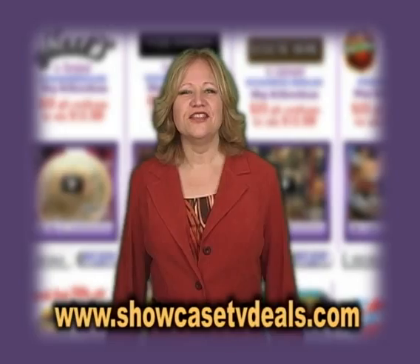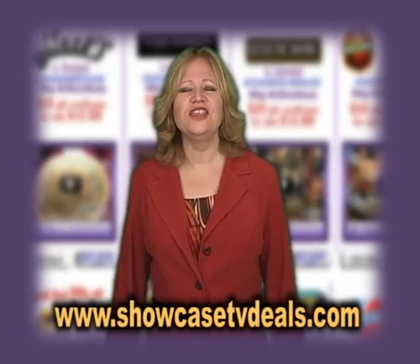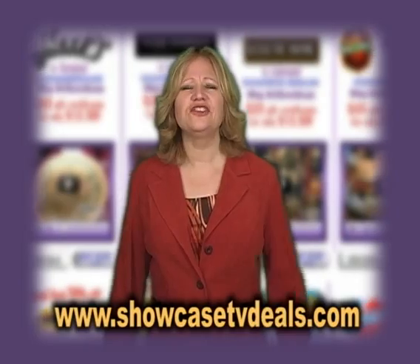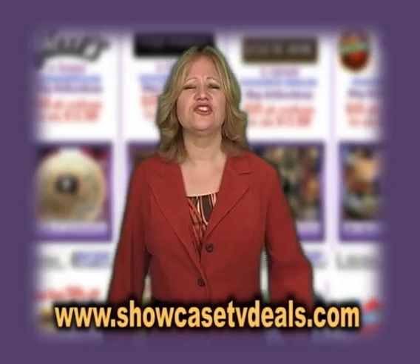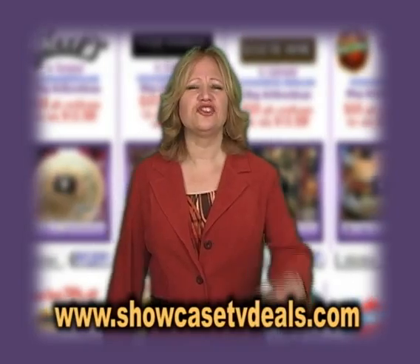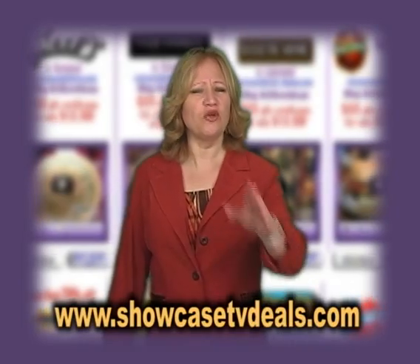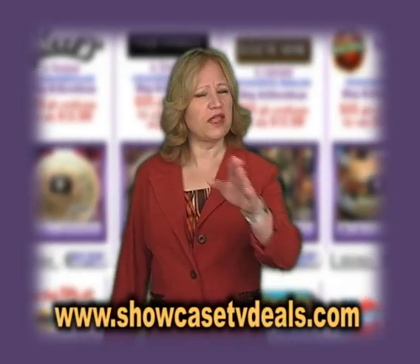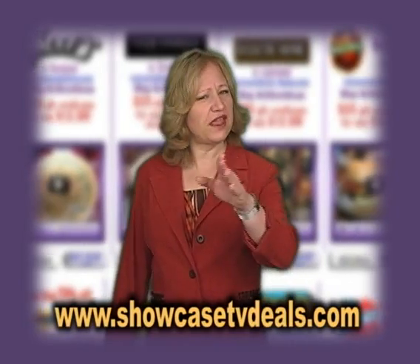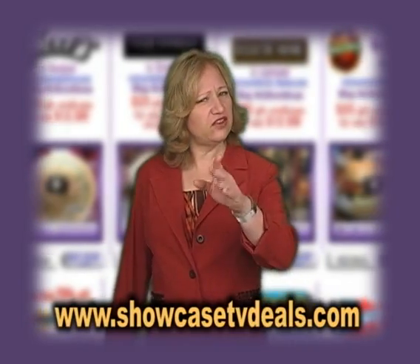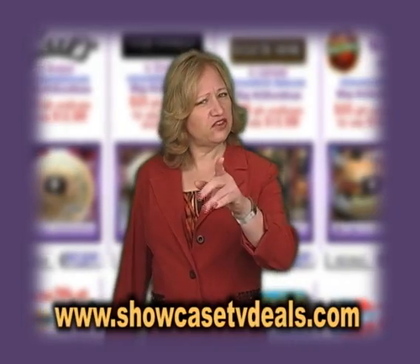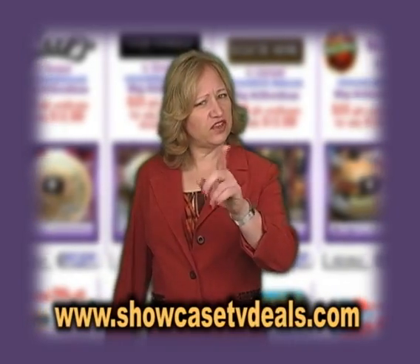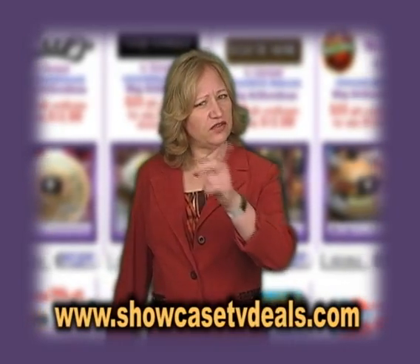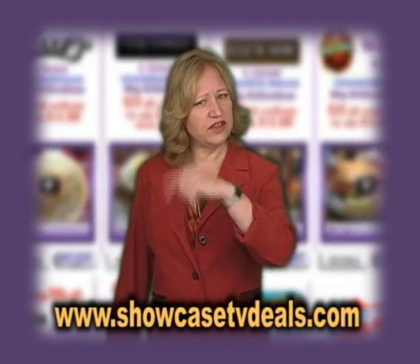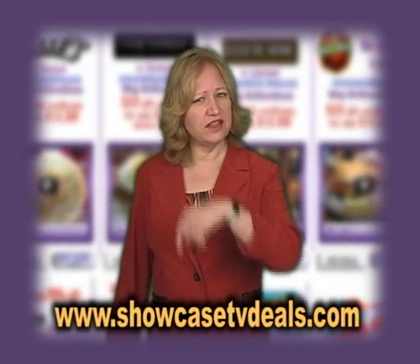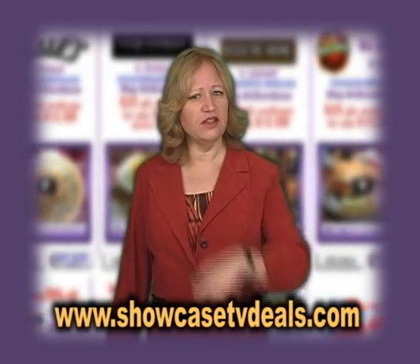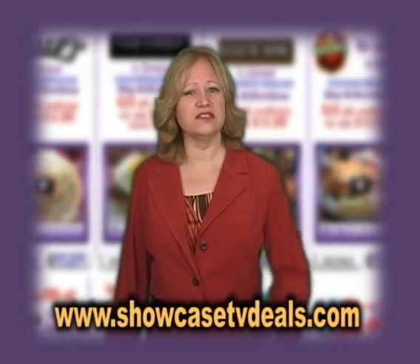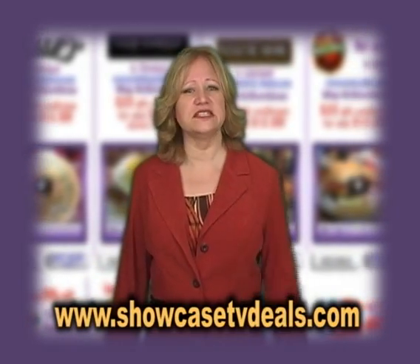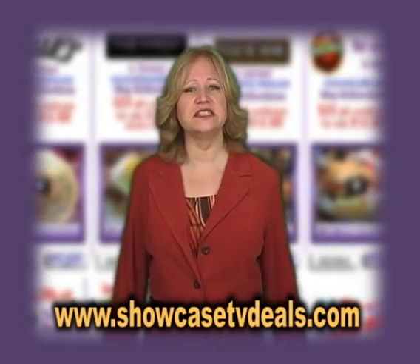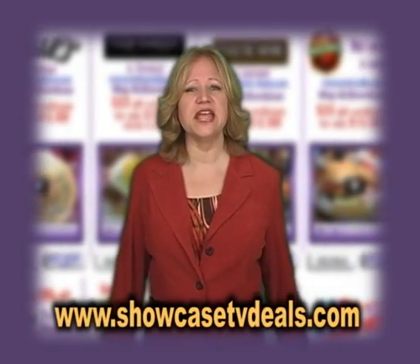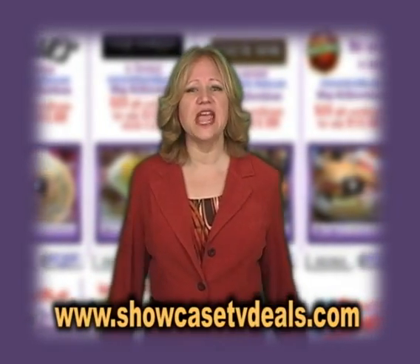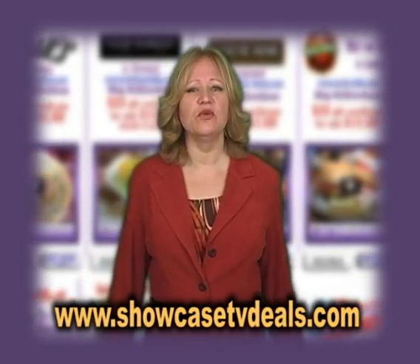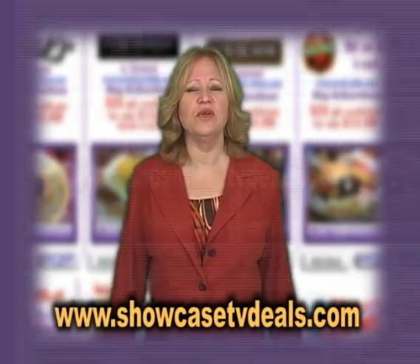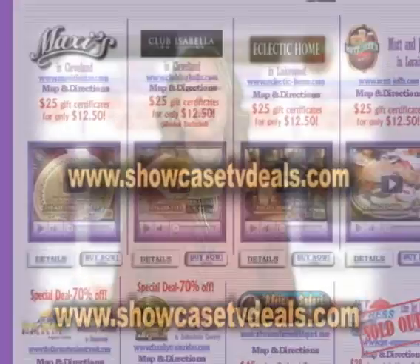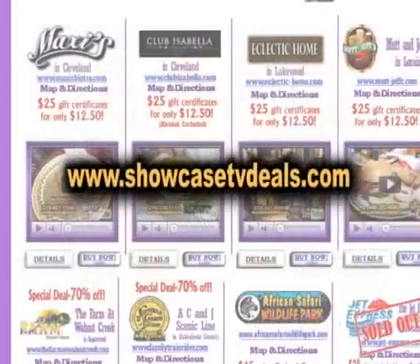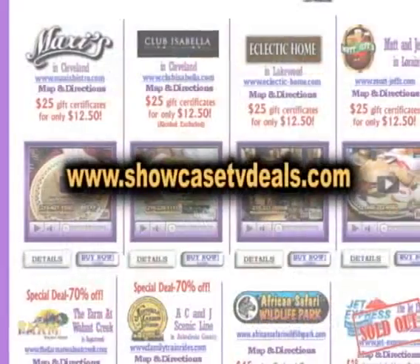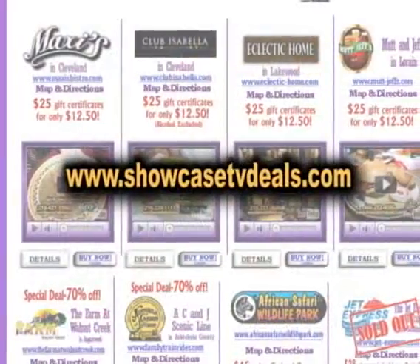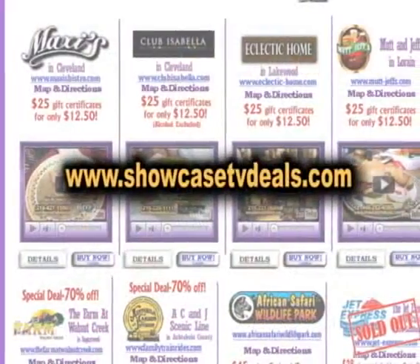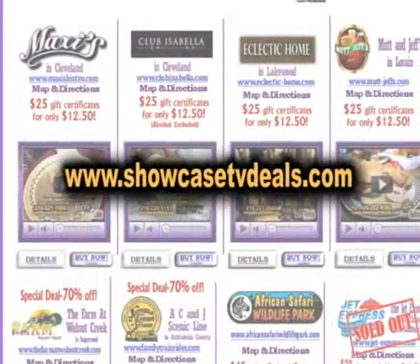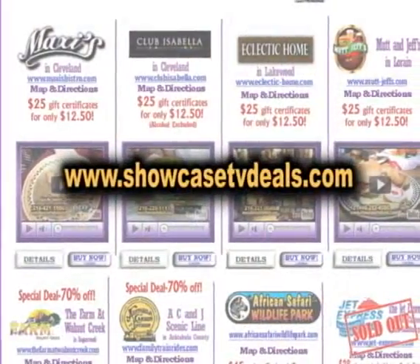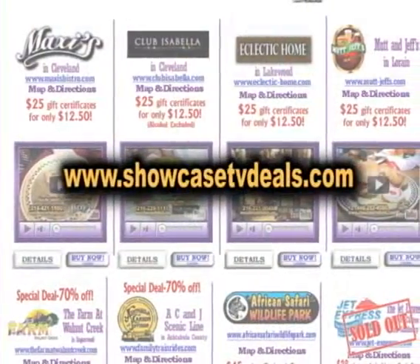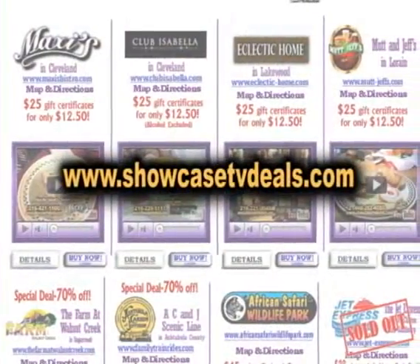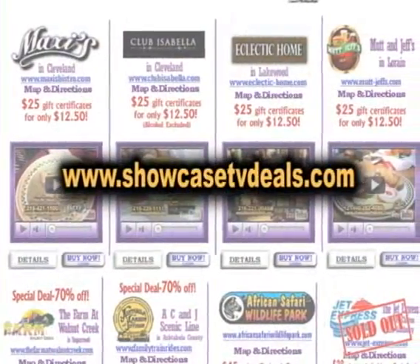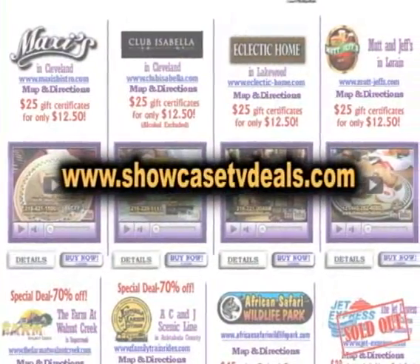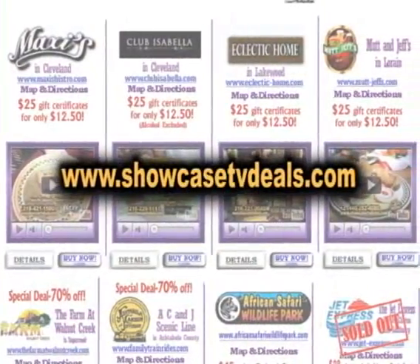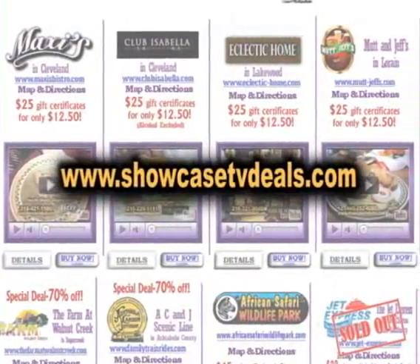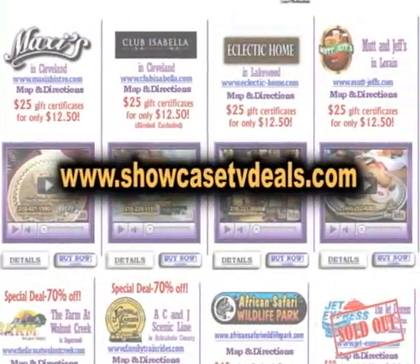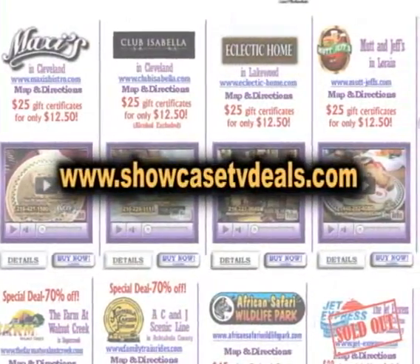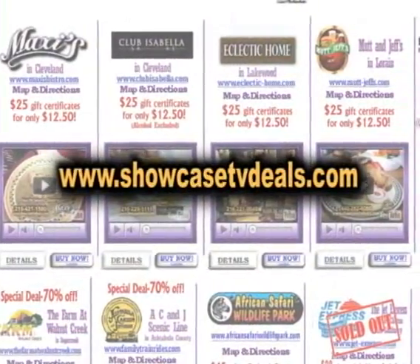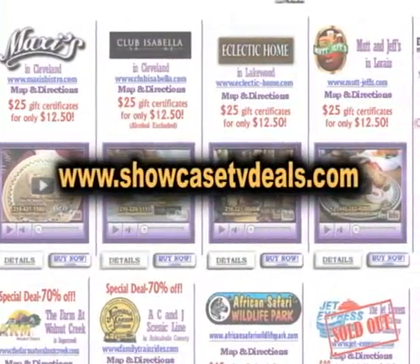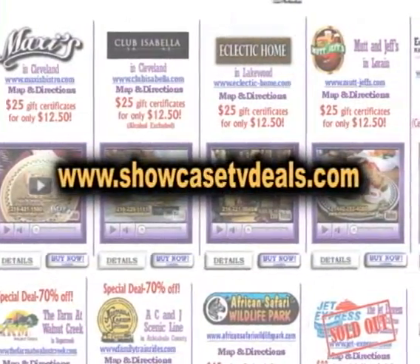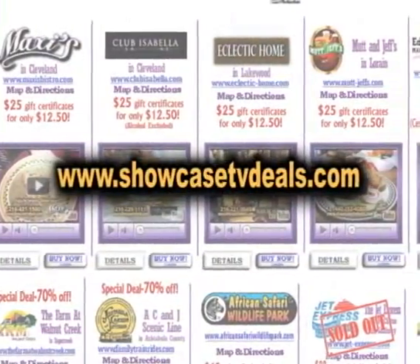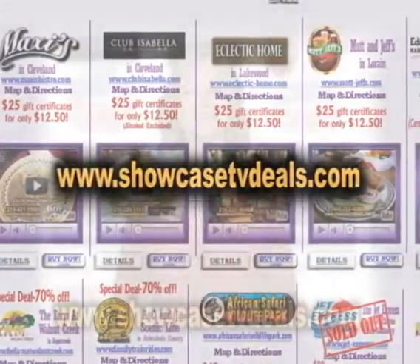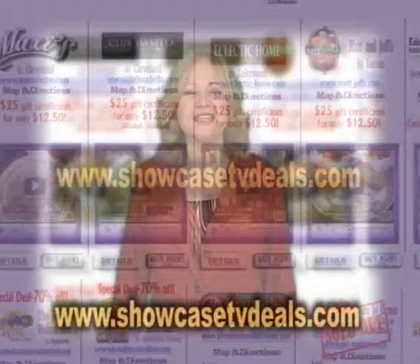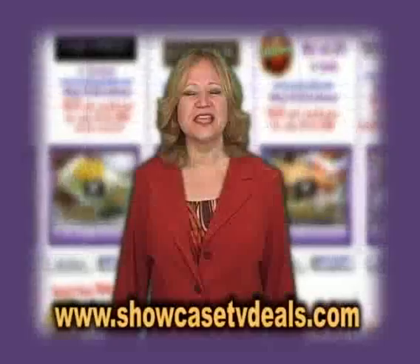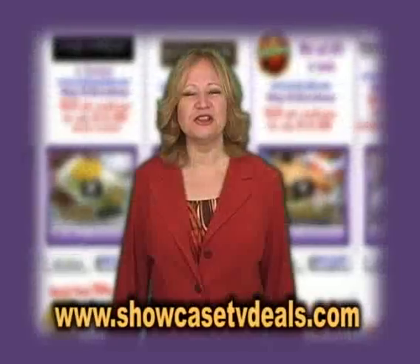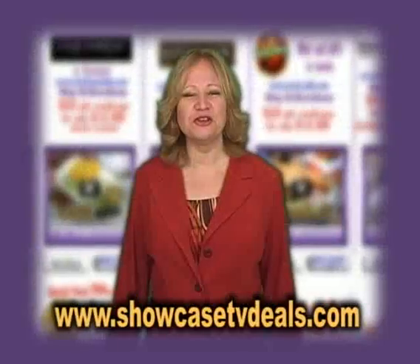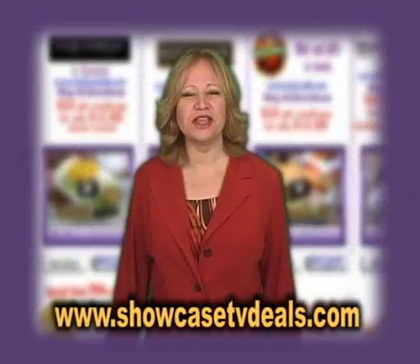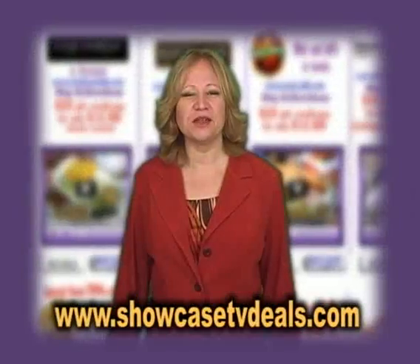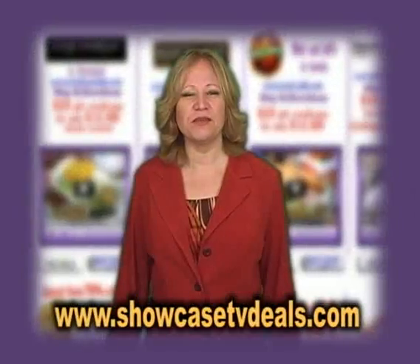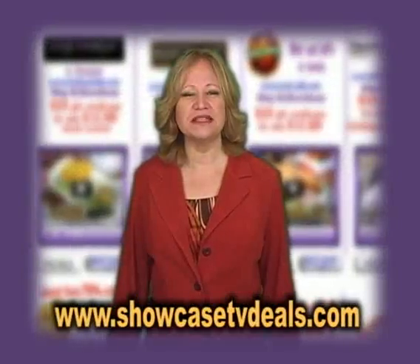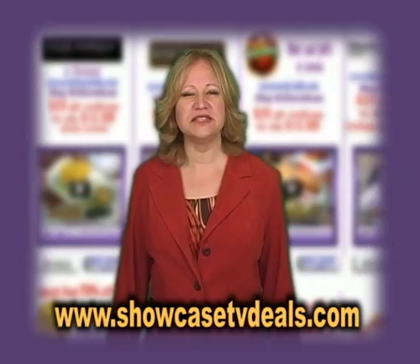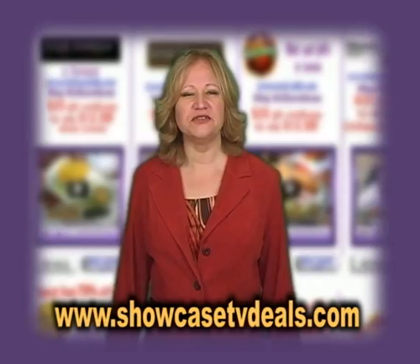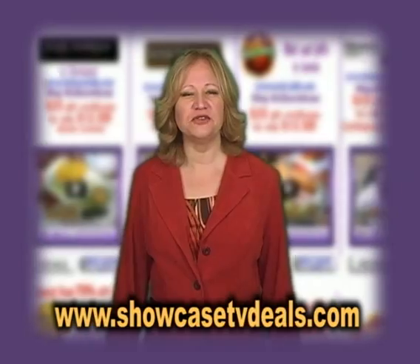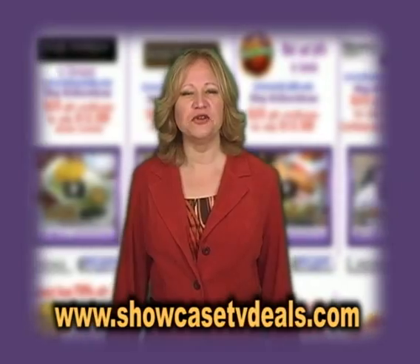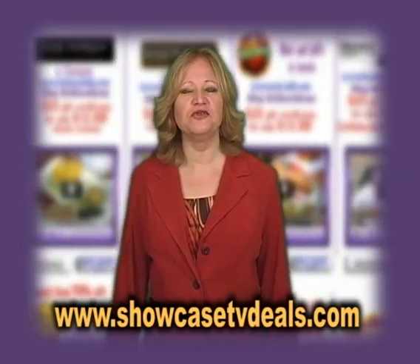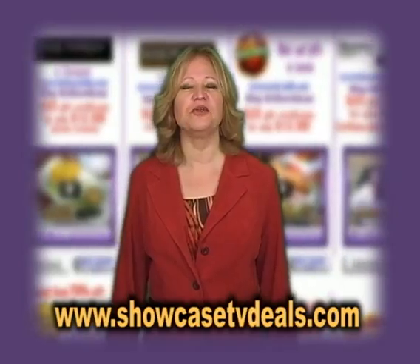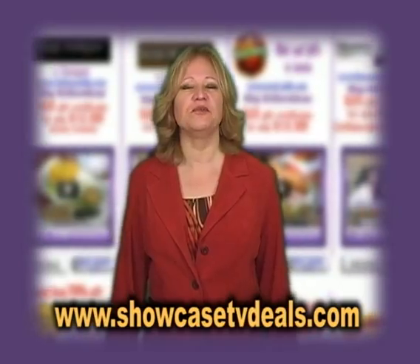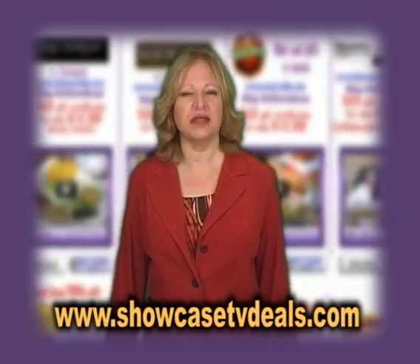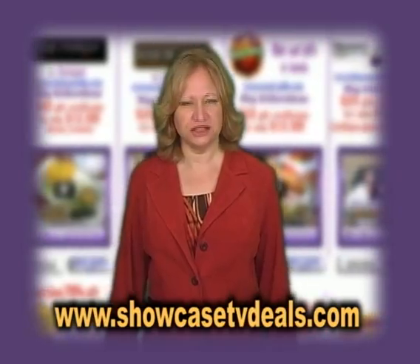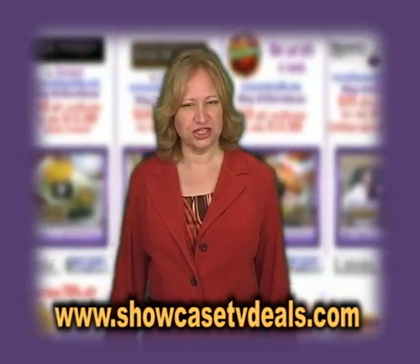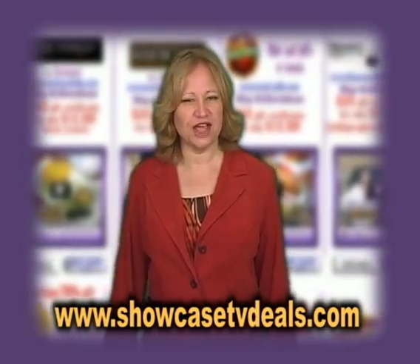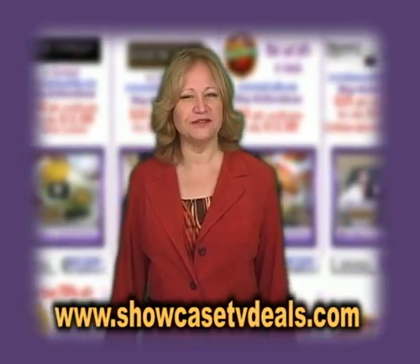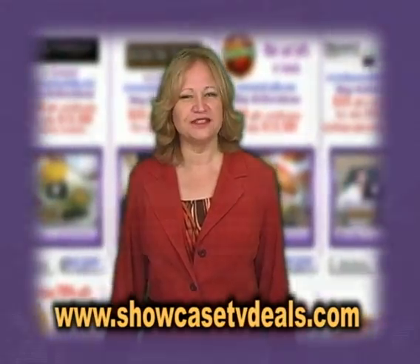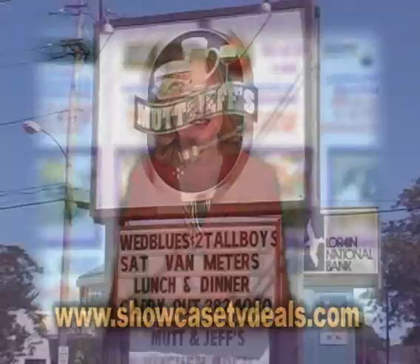This is Showcase TV Deals, and today we have excellent deals for you. First, take a look at amazing food from Mutton Jeff's.